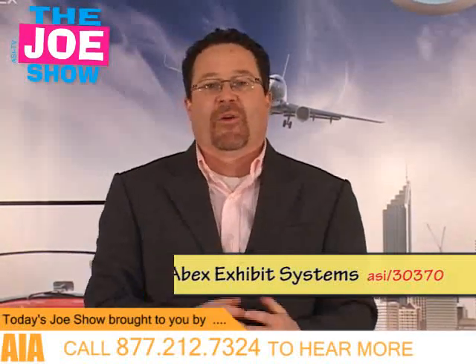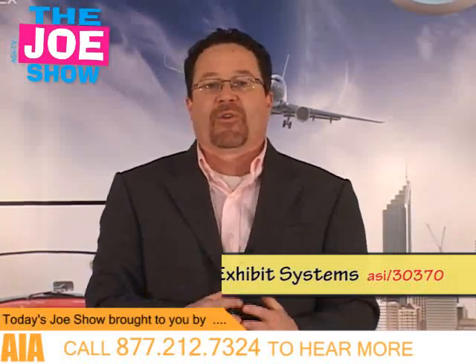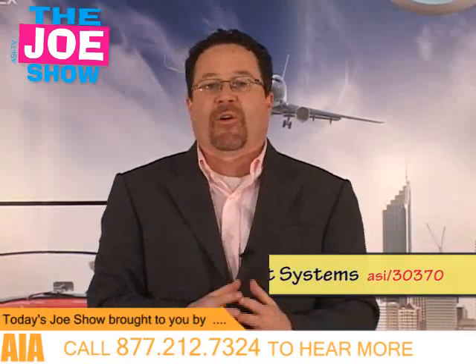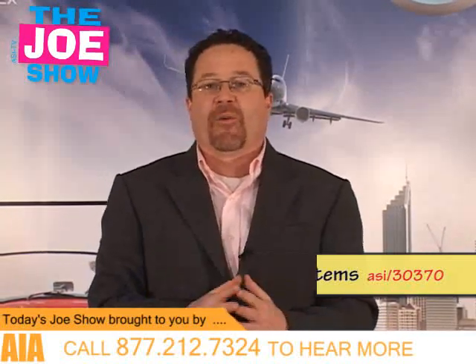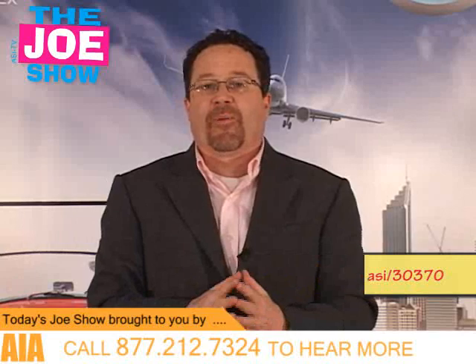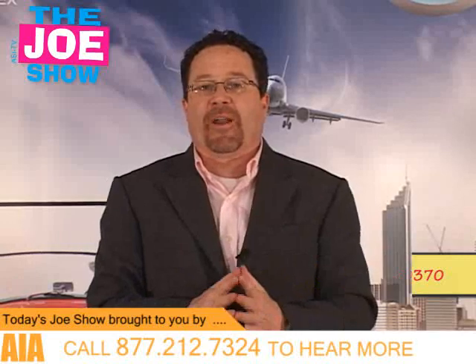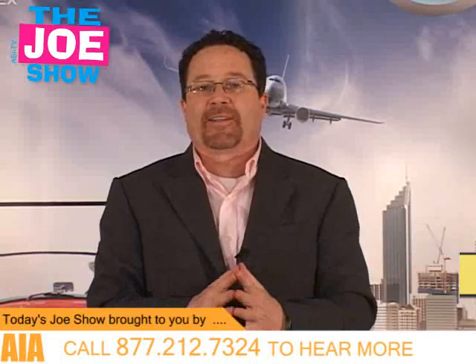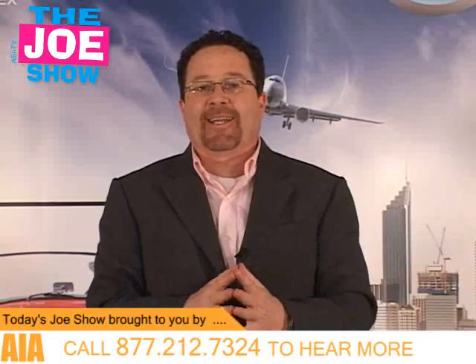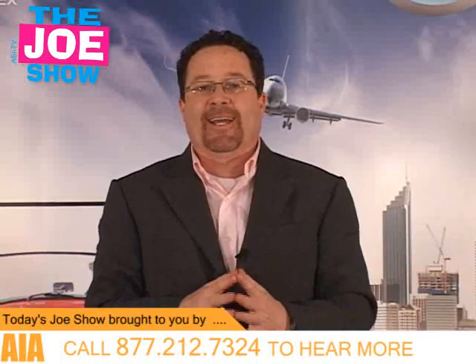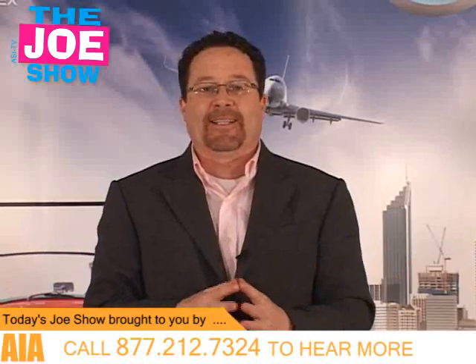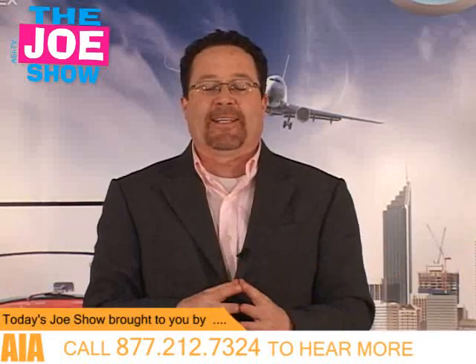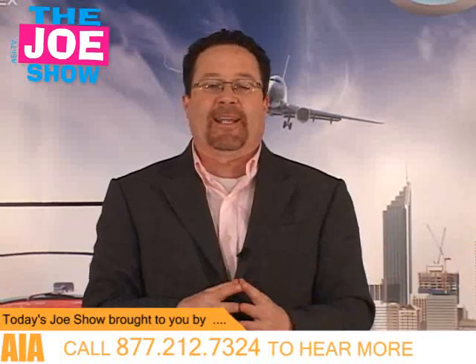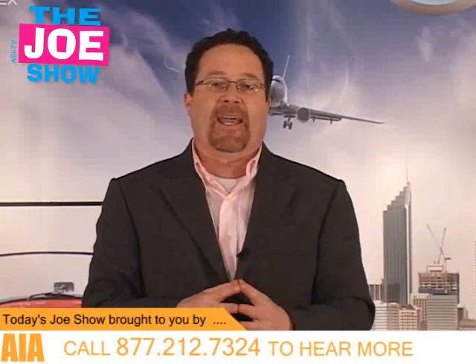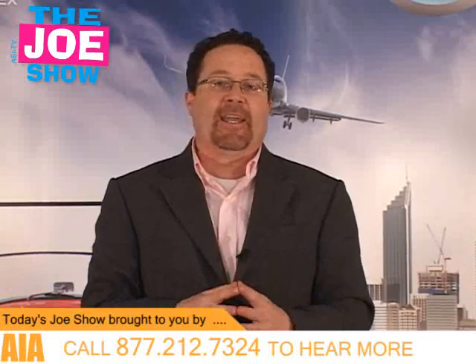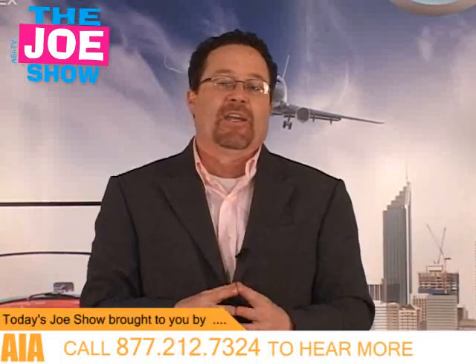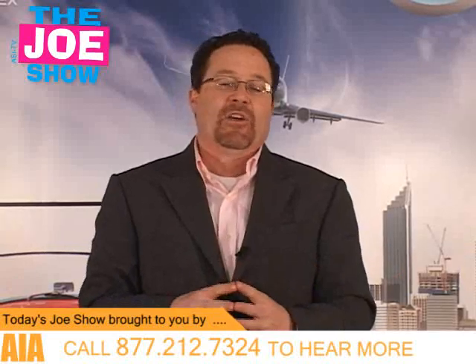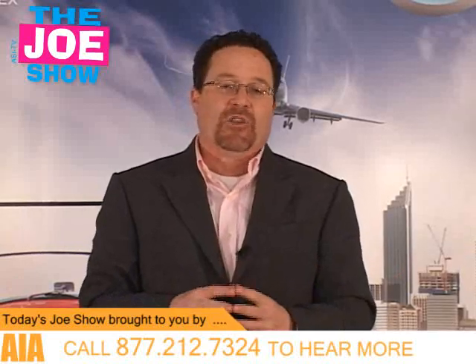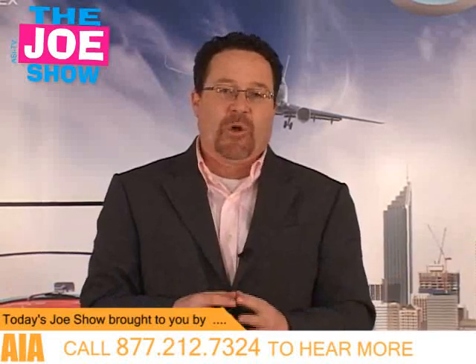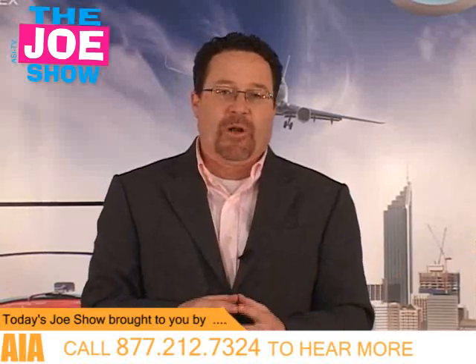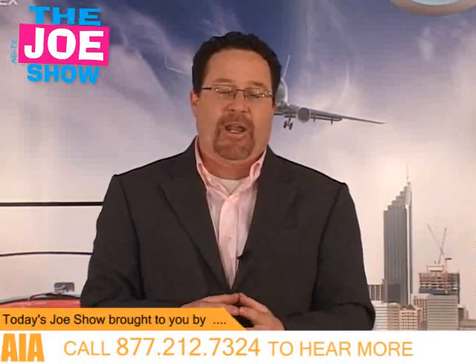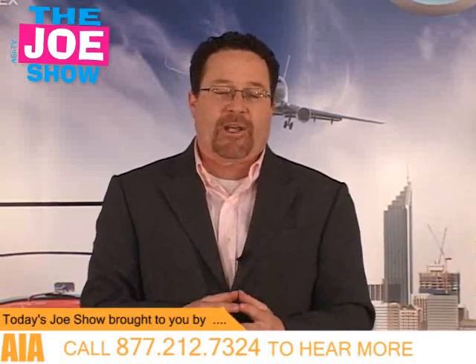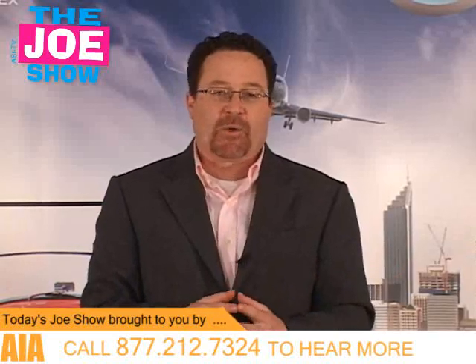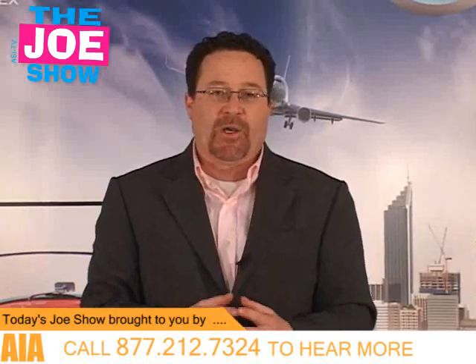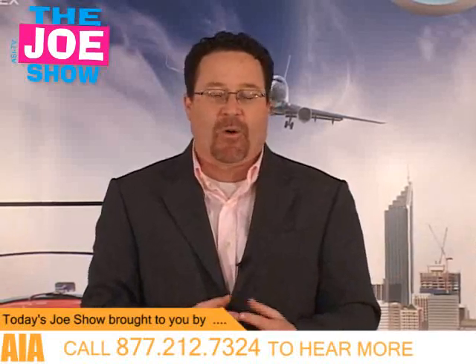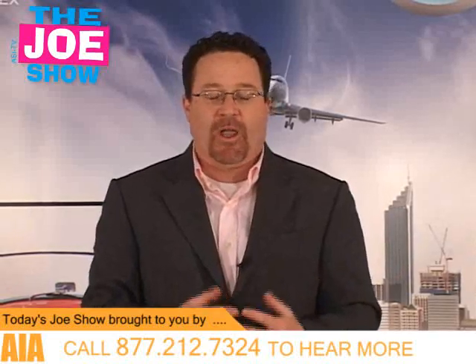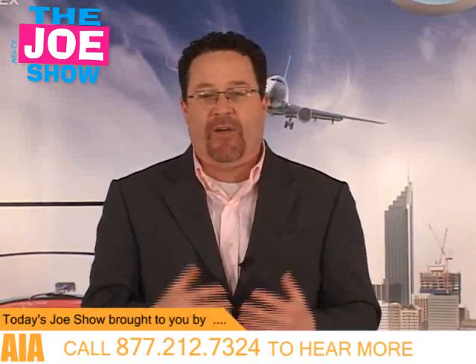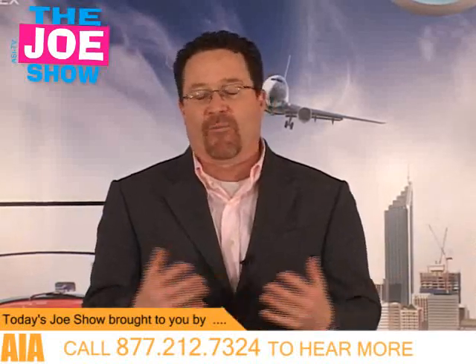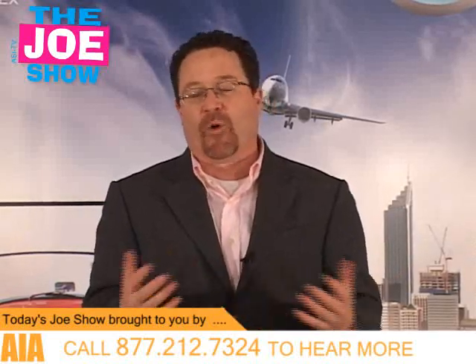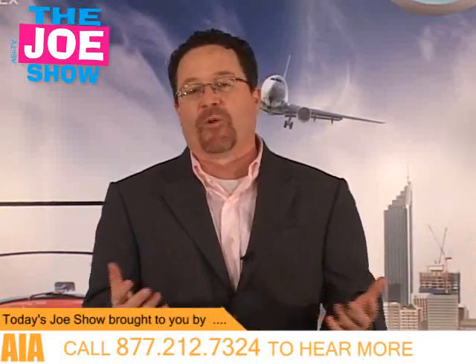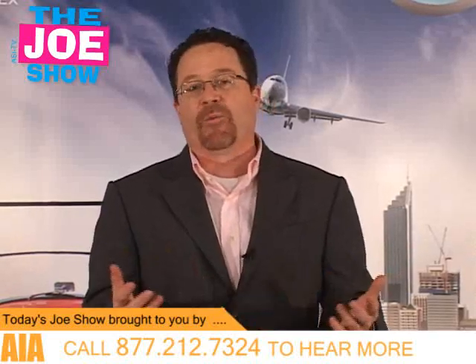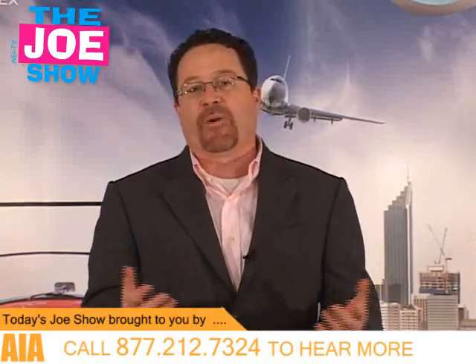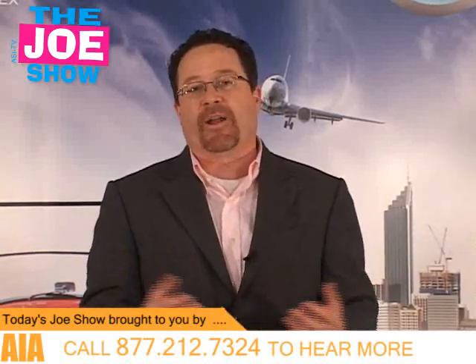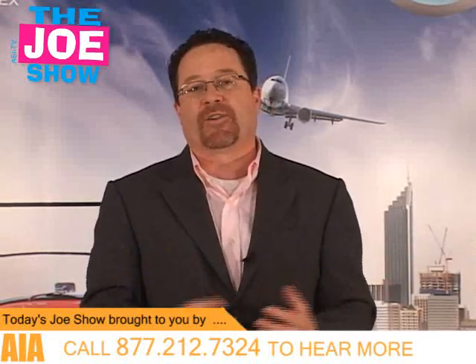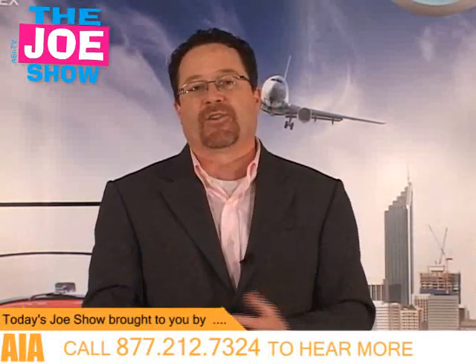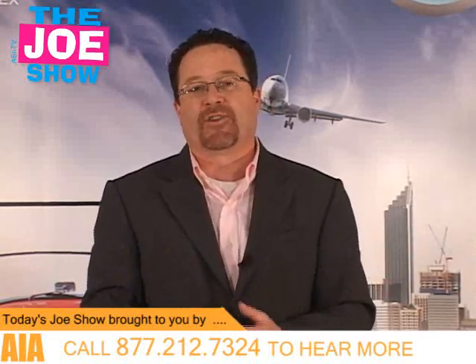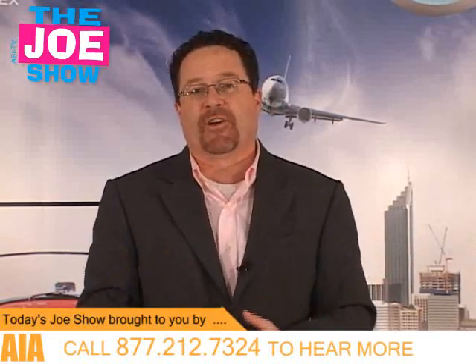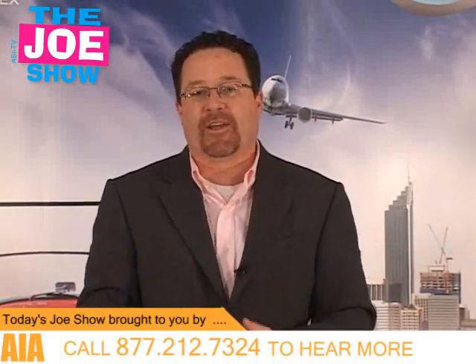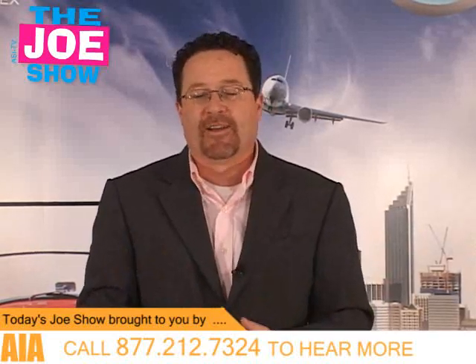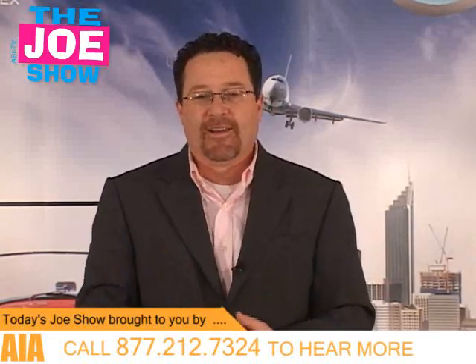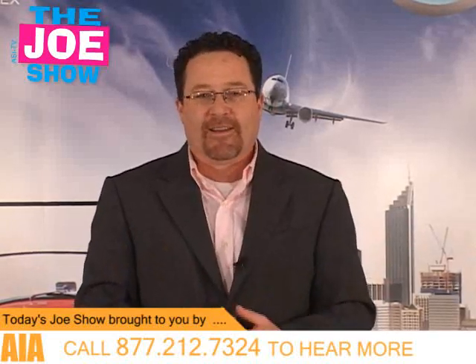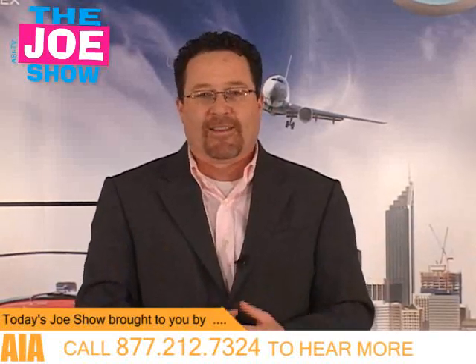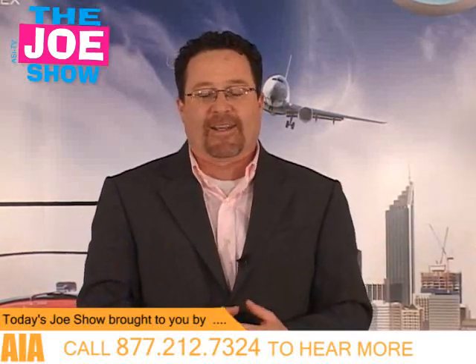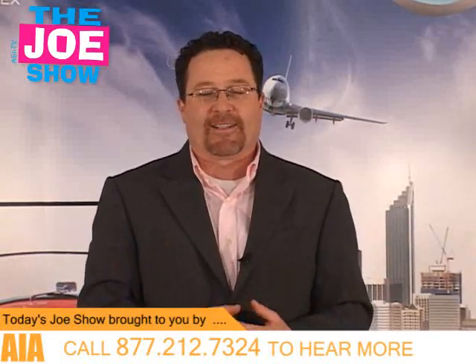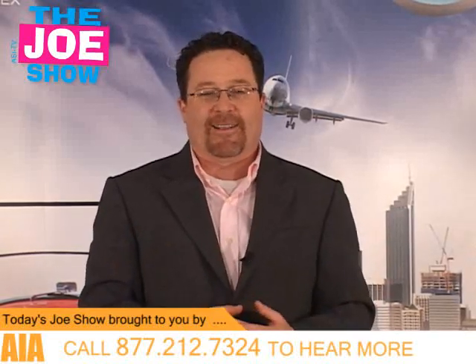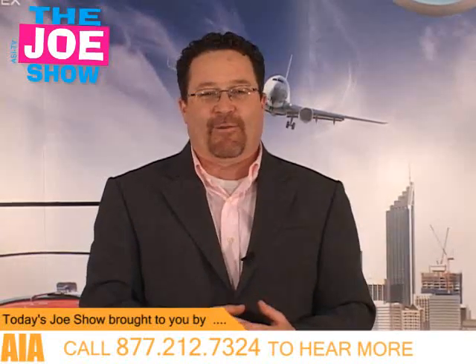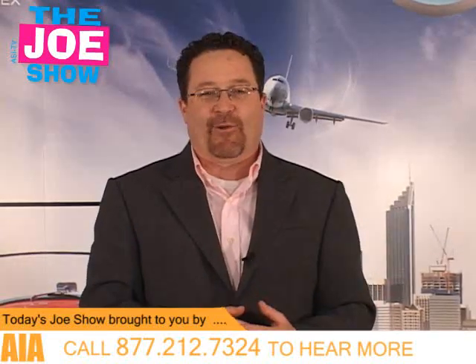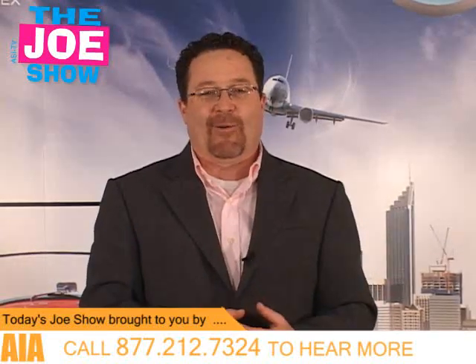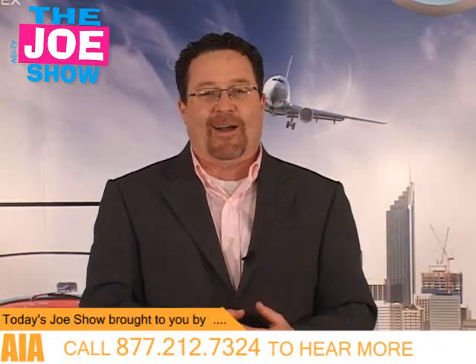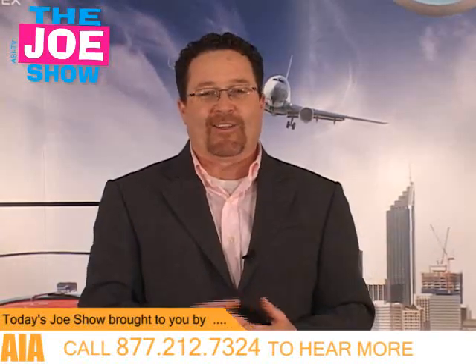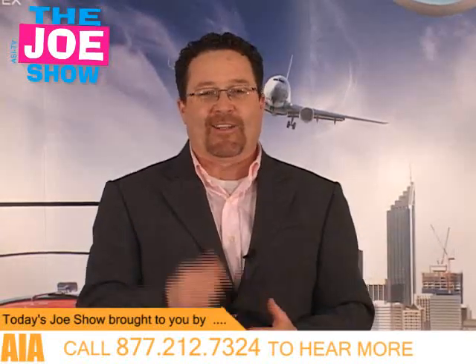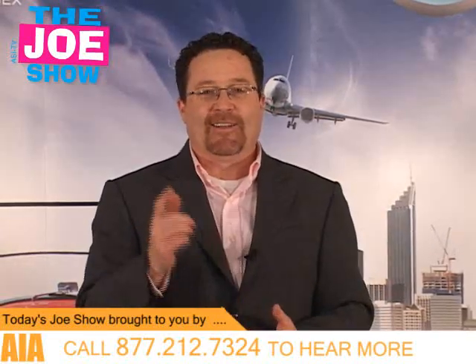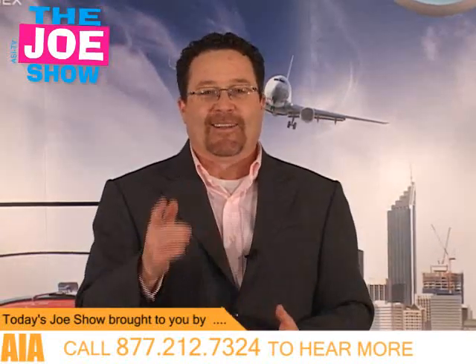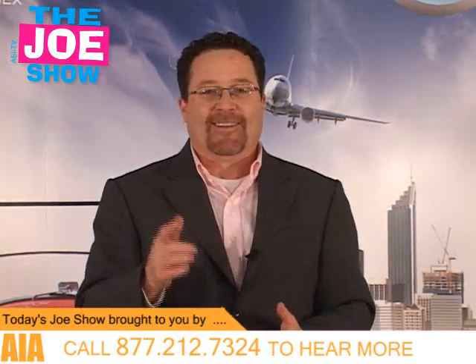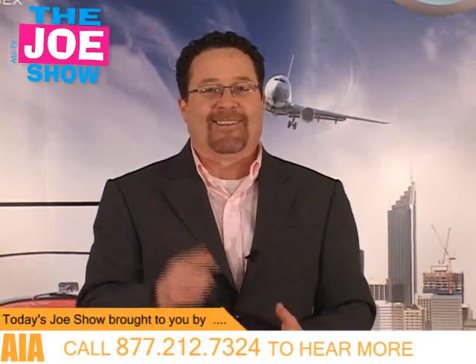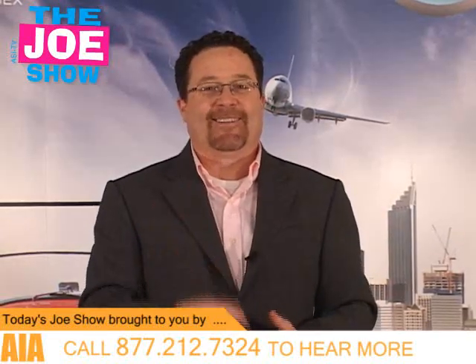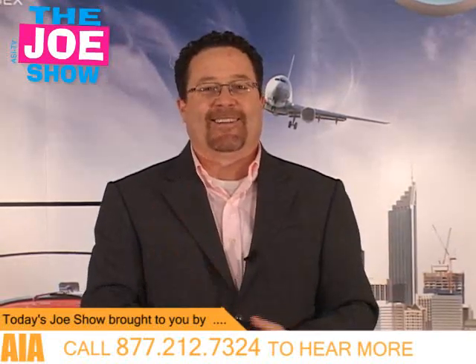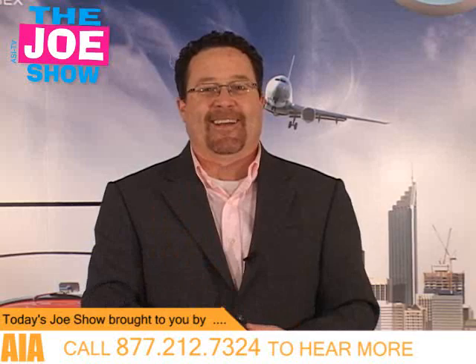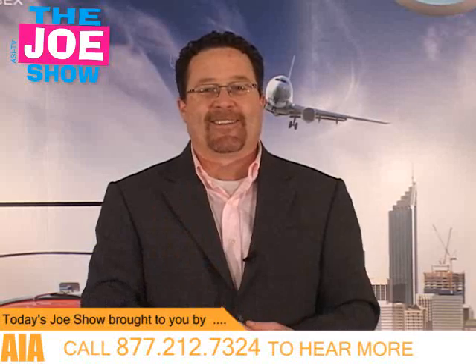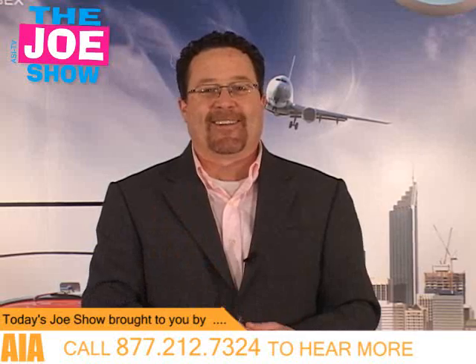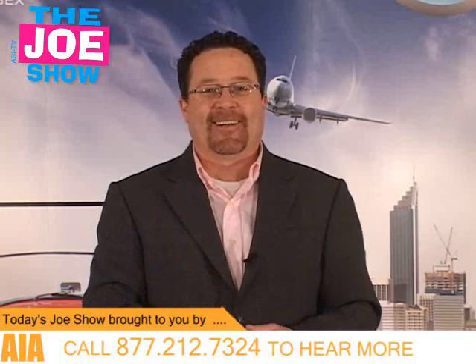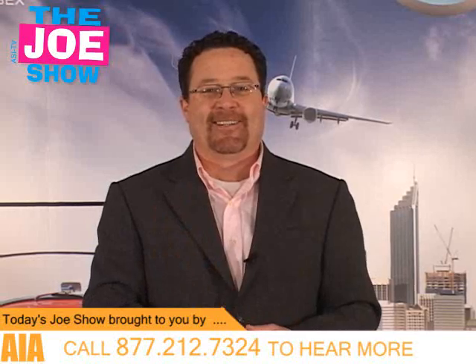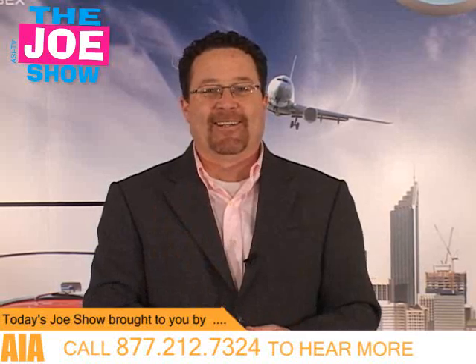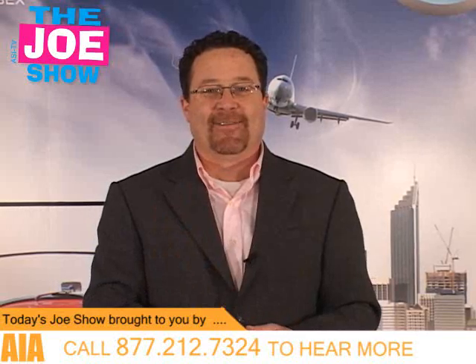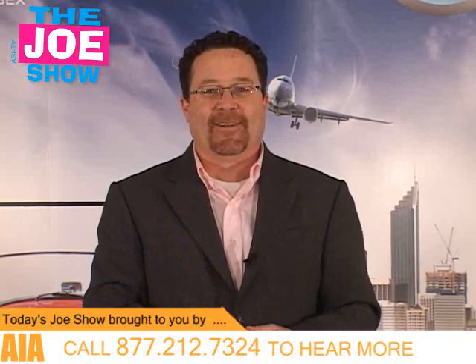Well, those are all the products I had today. Tune in next week where I'll have more new products to show you. Thanks a lot for watching — this is ASI TV.